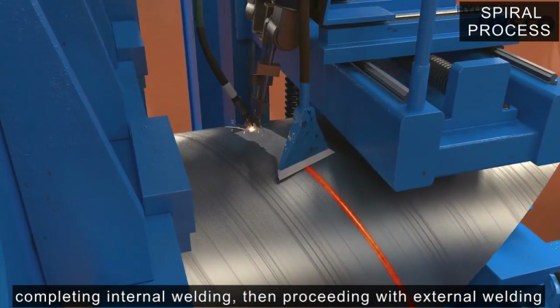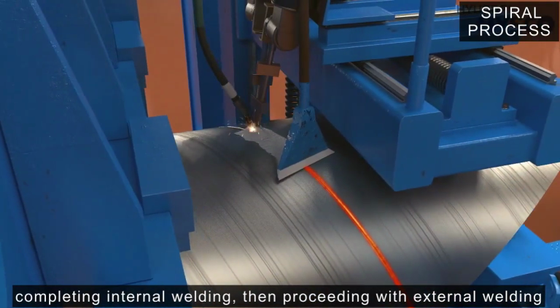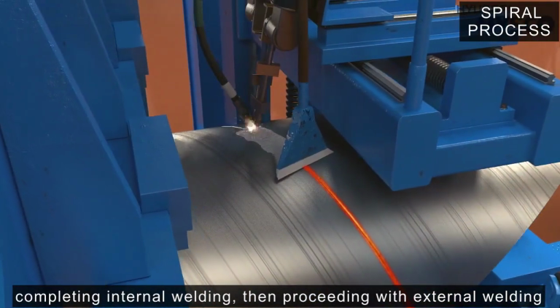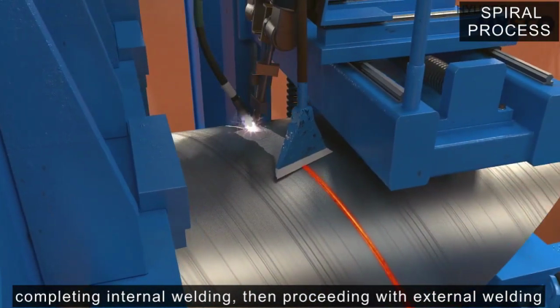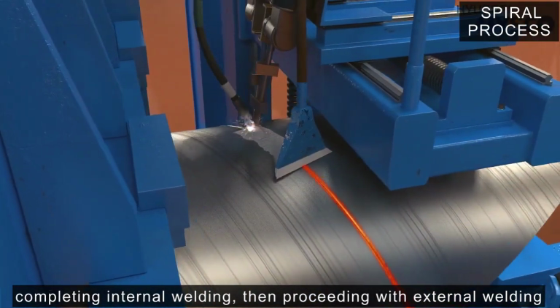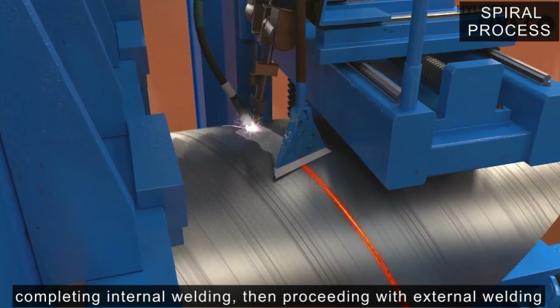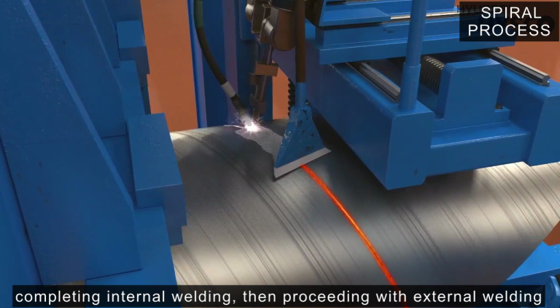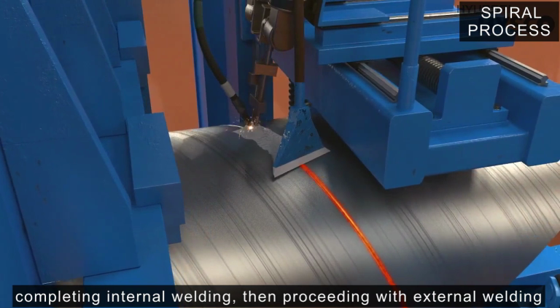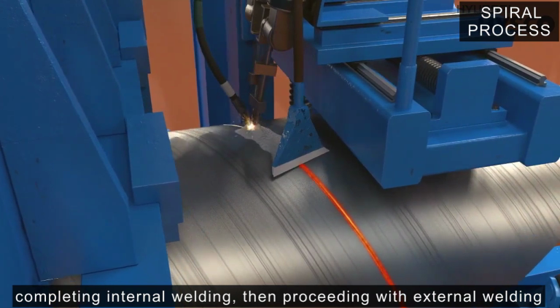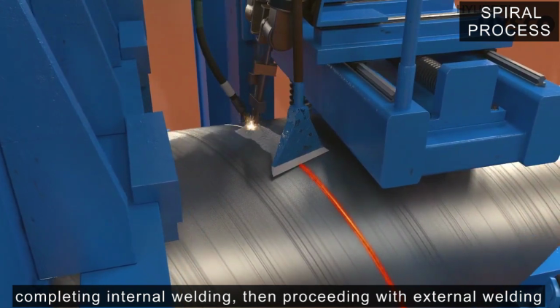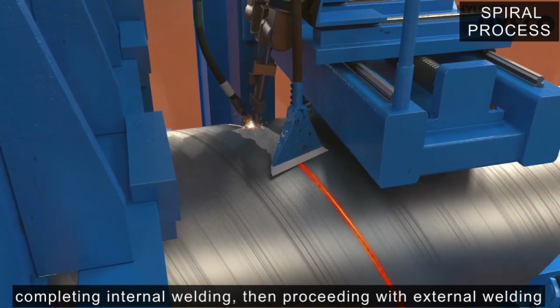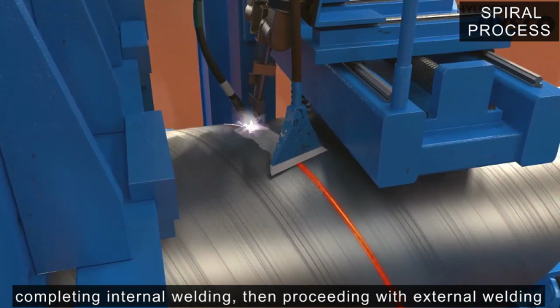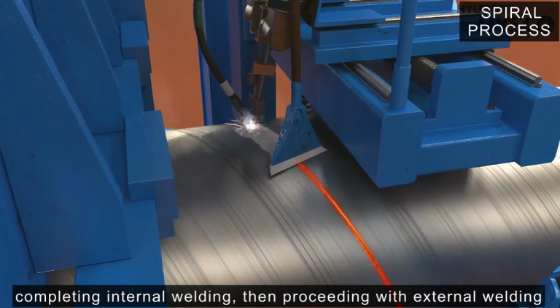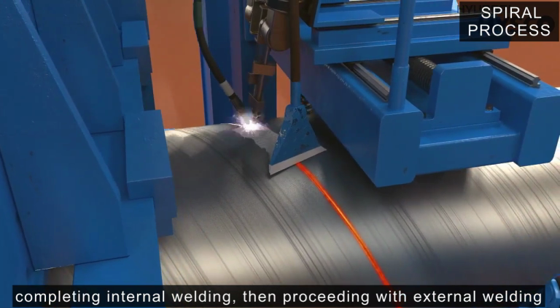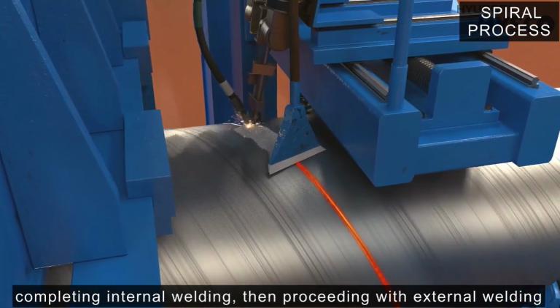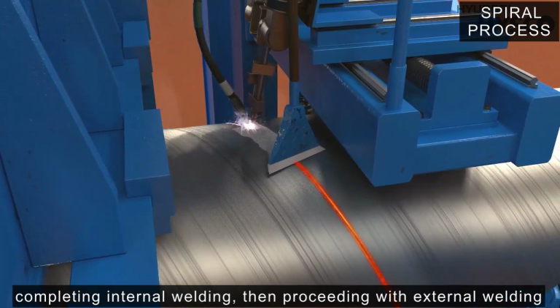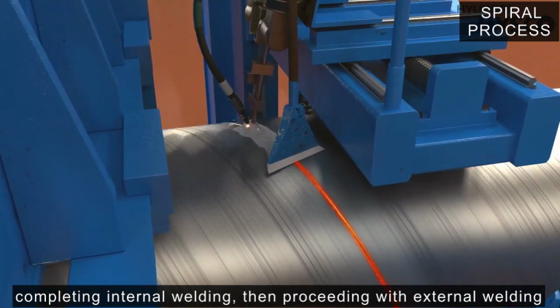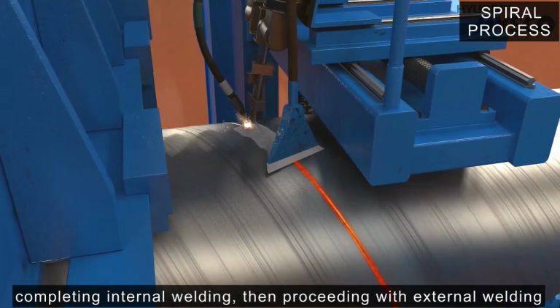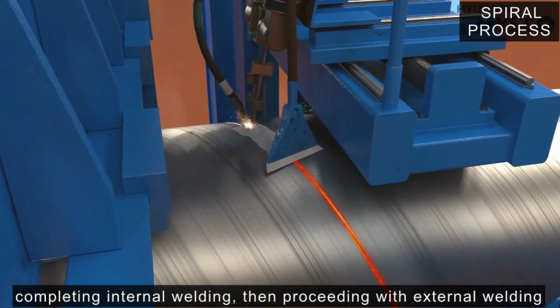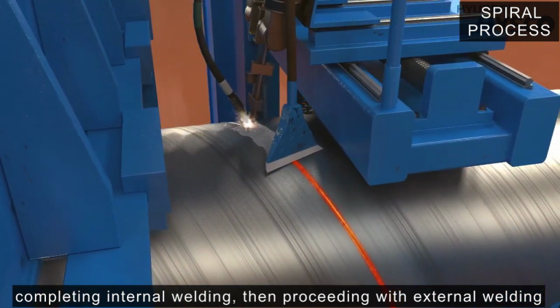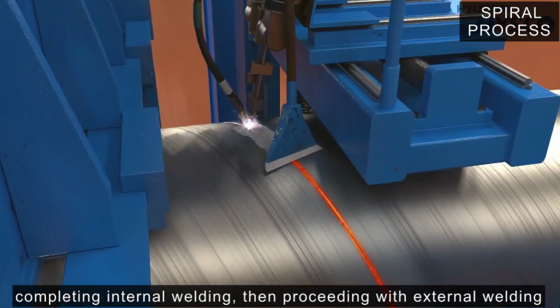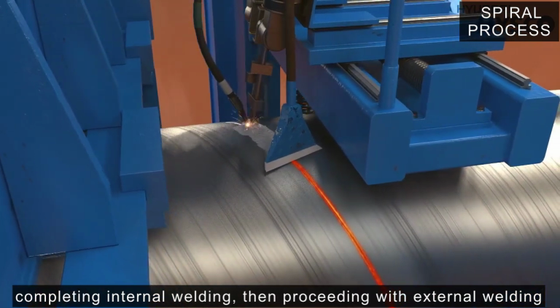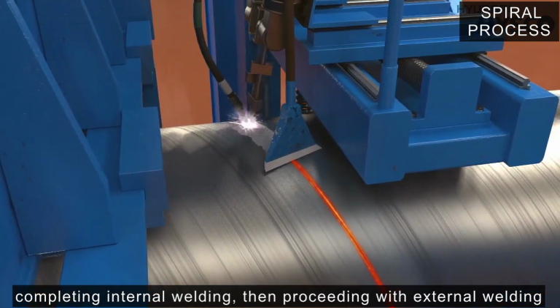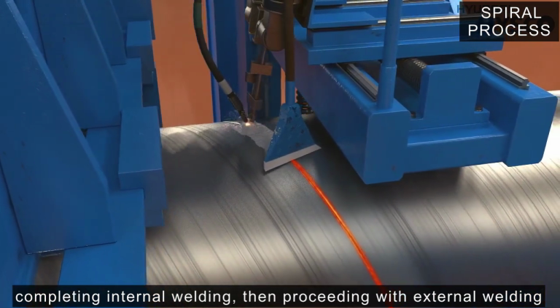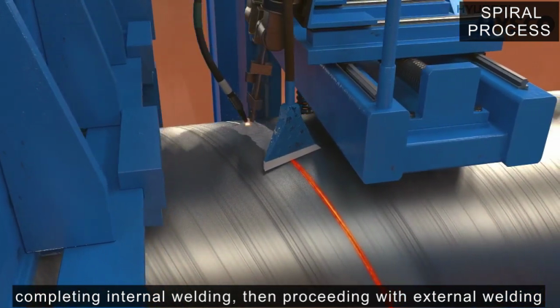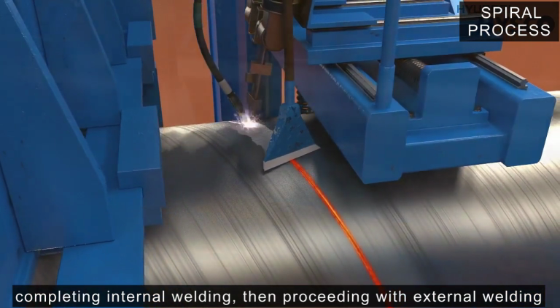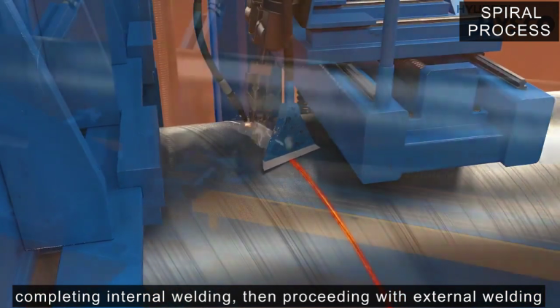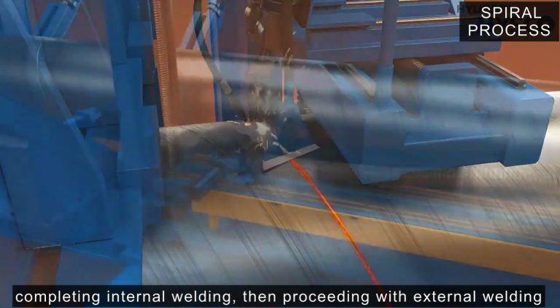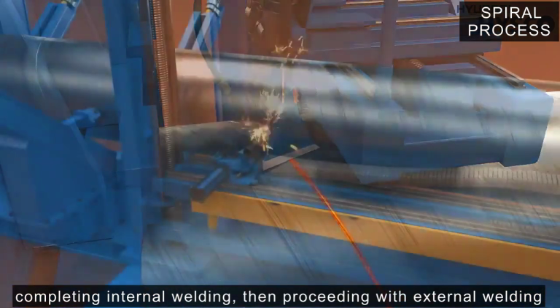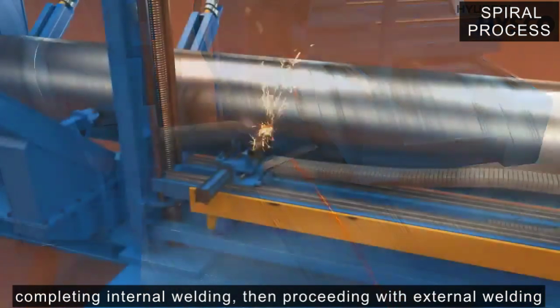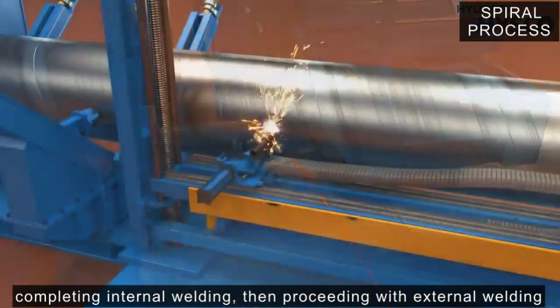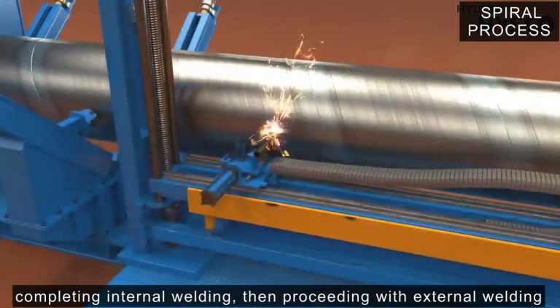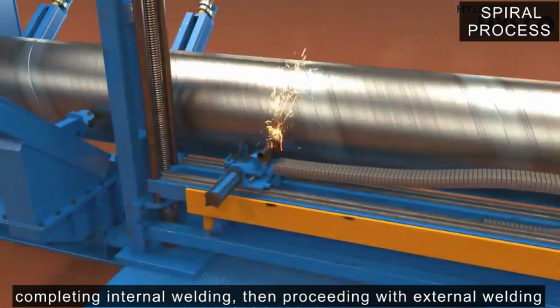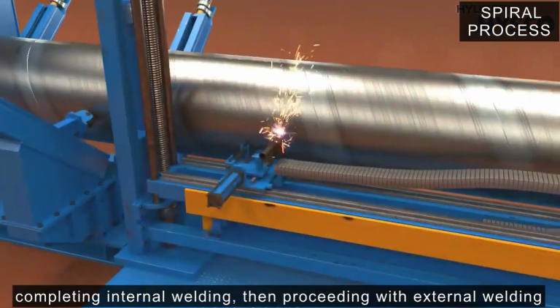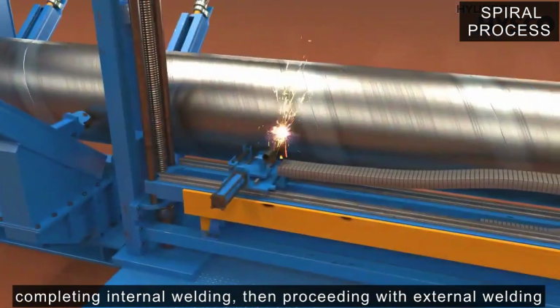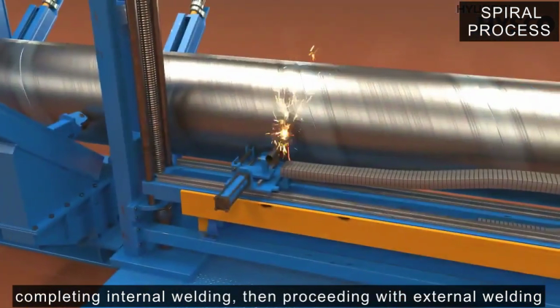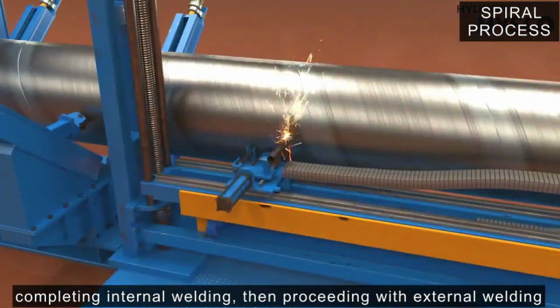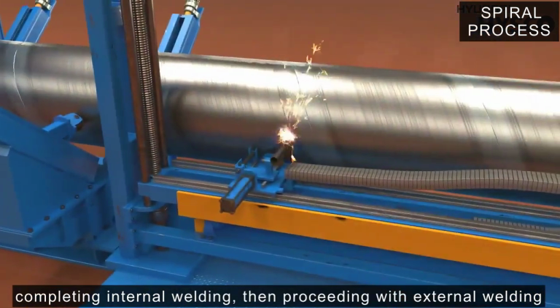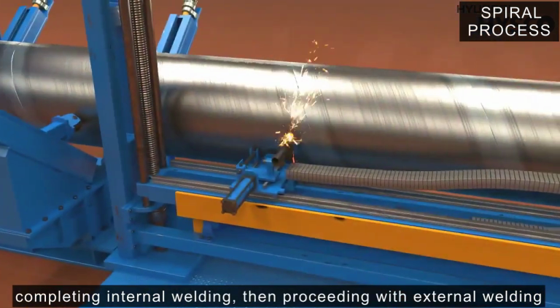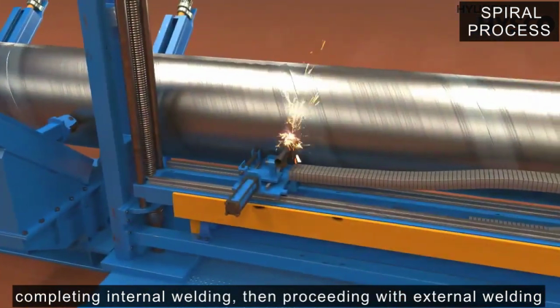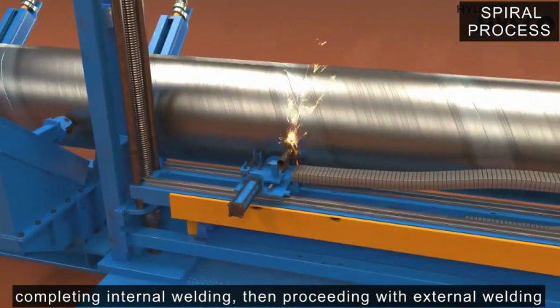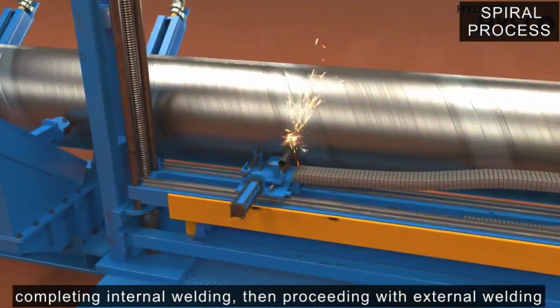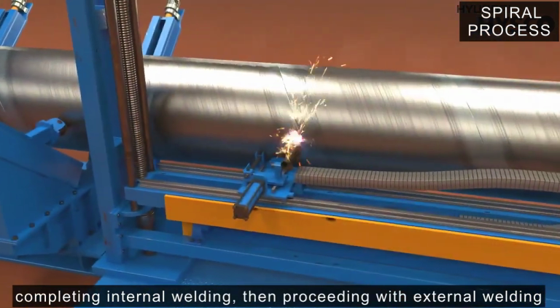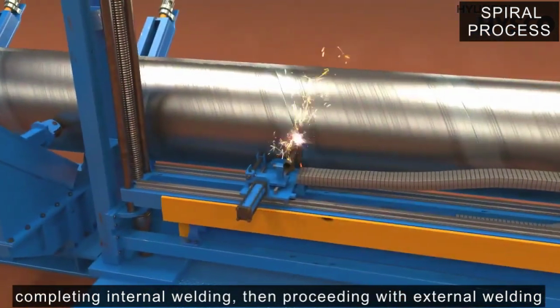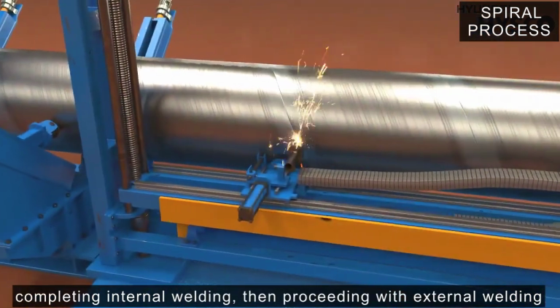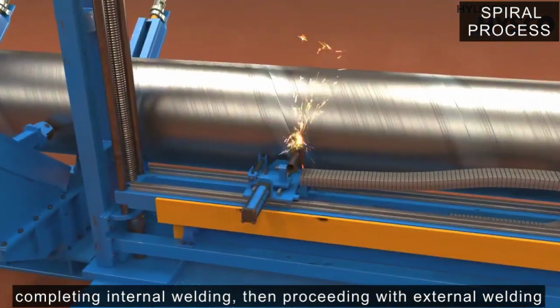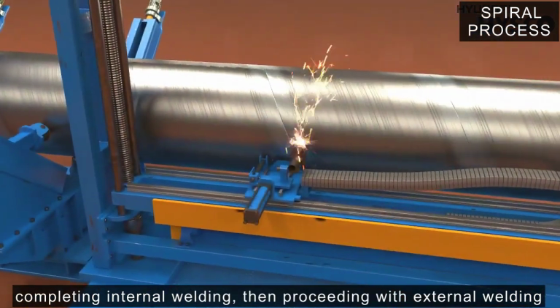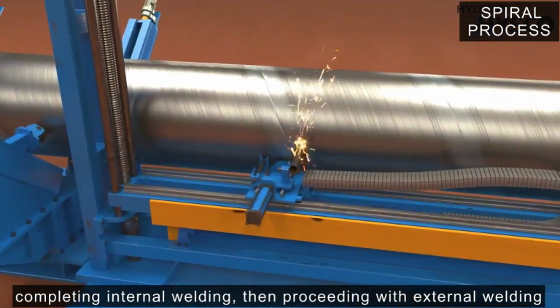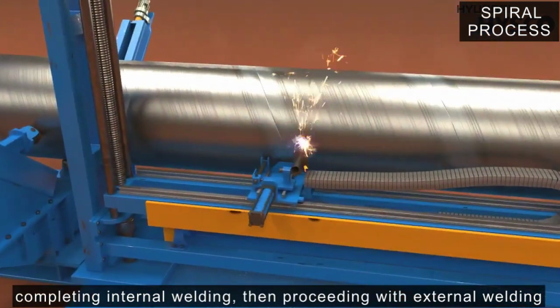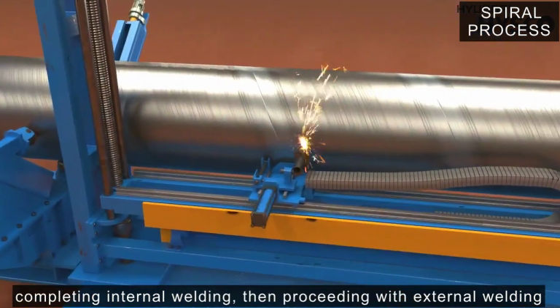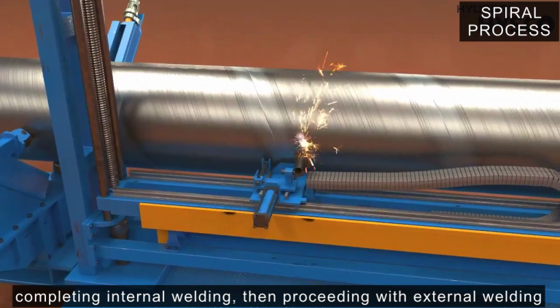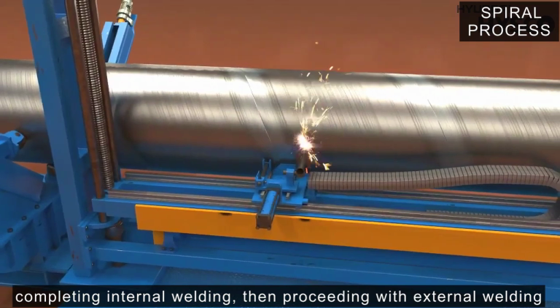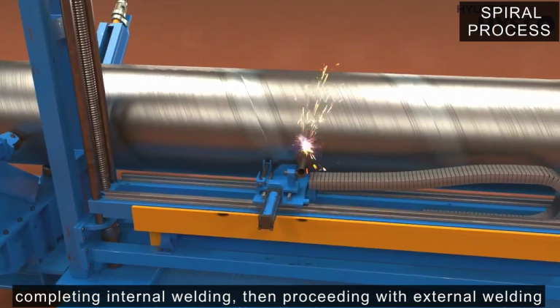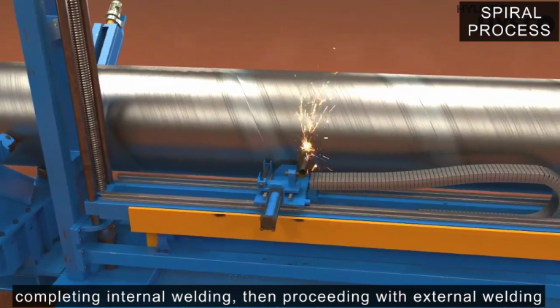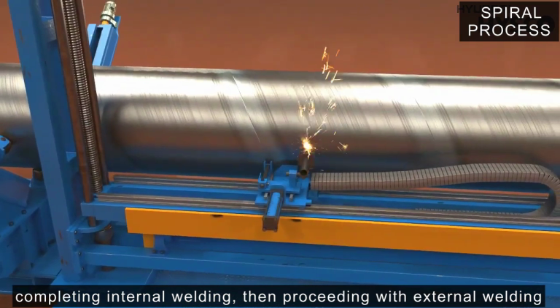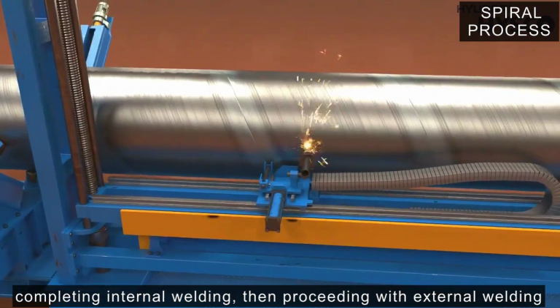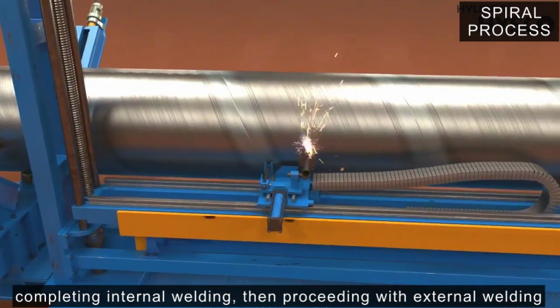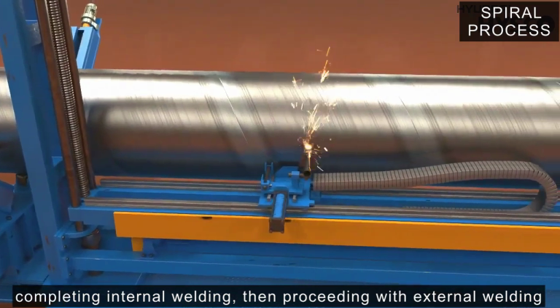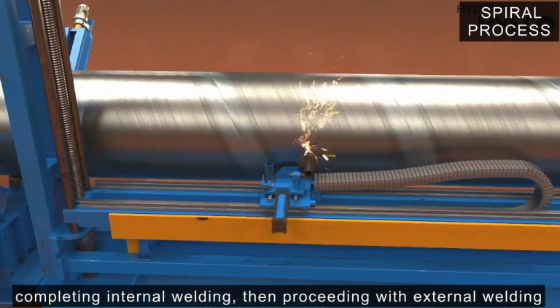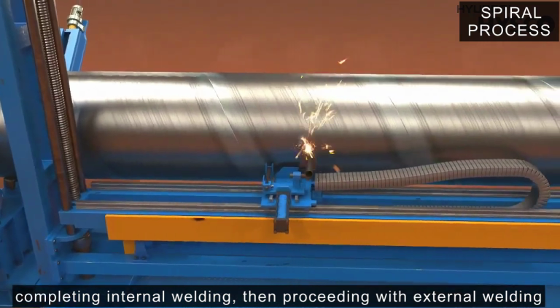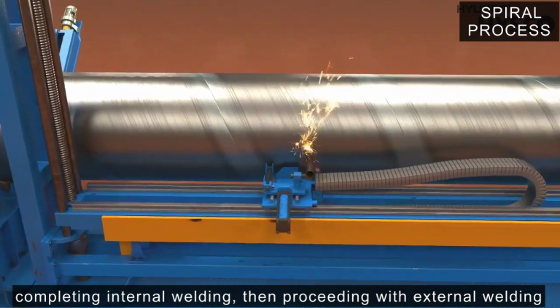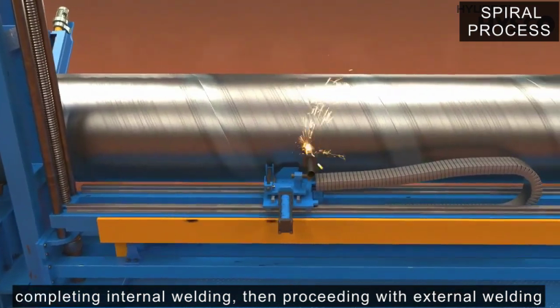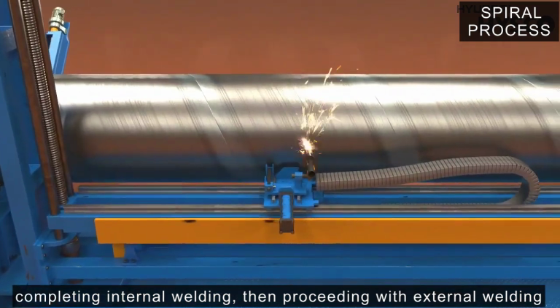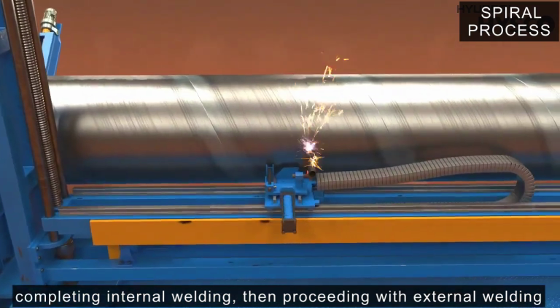The pipe, which has a circular shape, is cut to meet product specifications through plasma cutting.